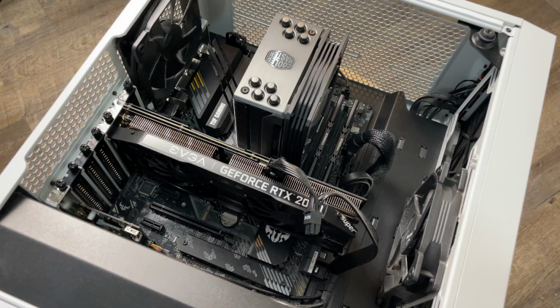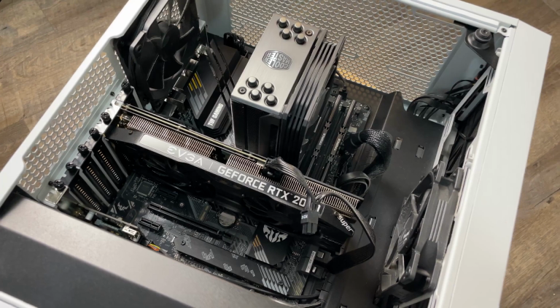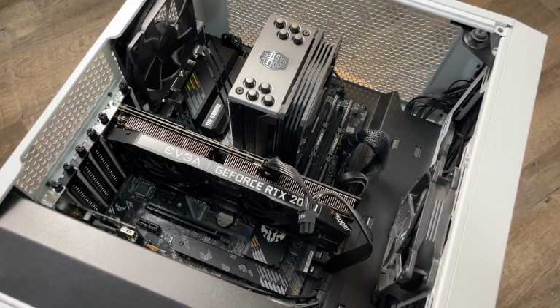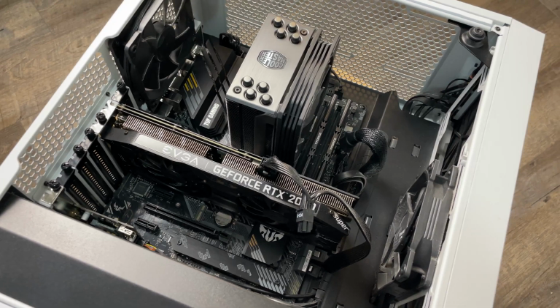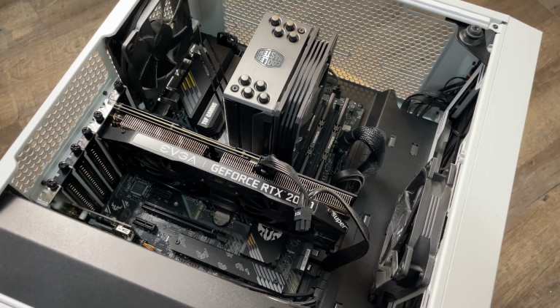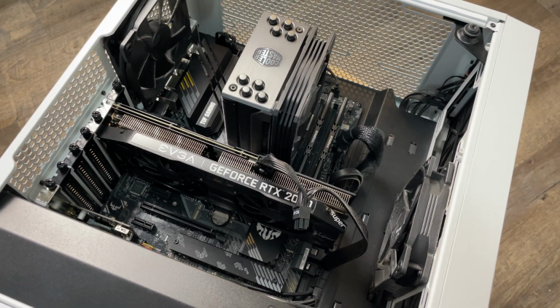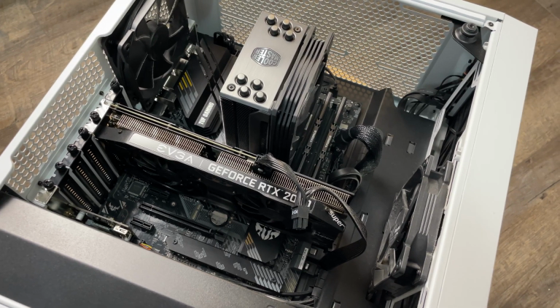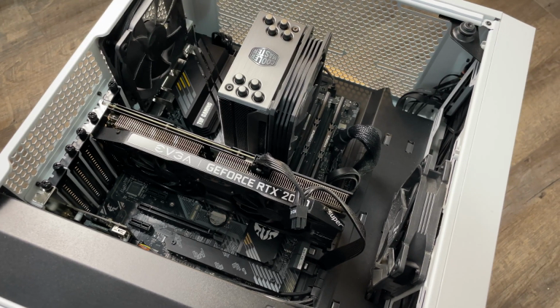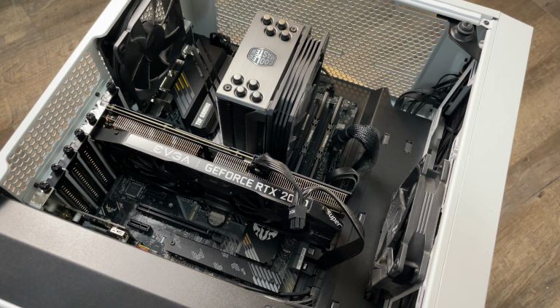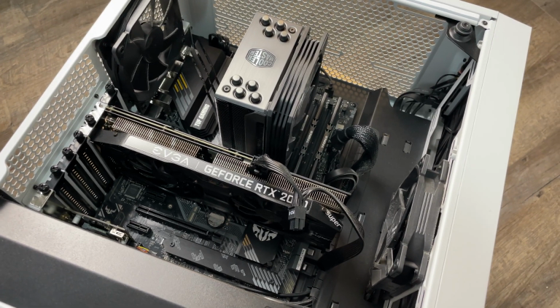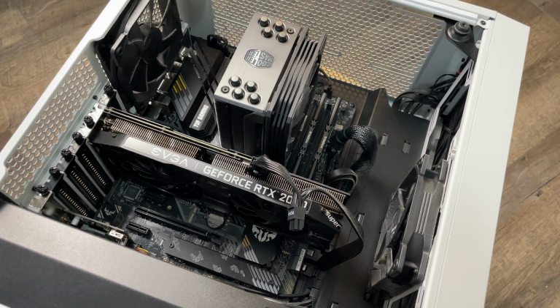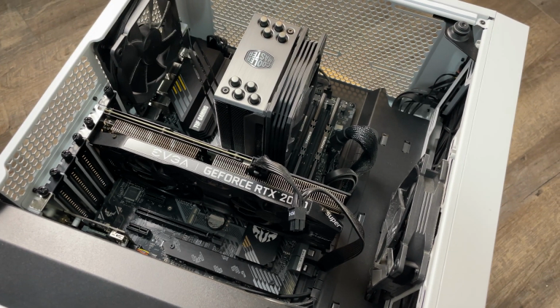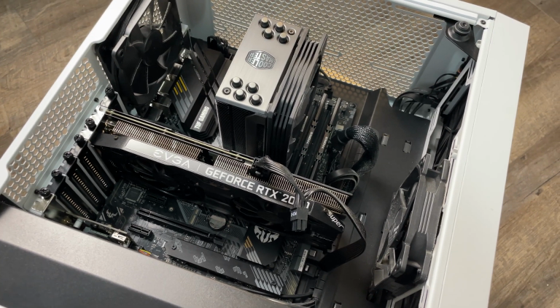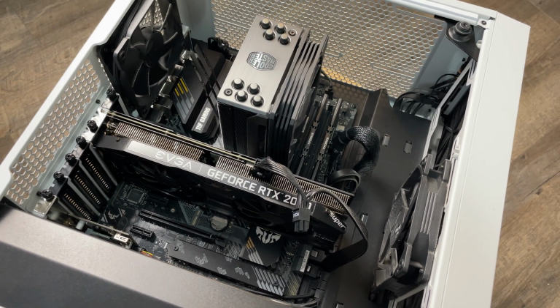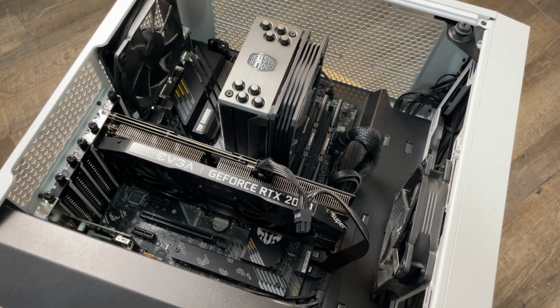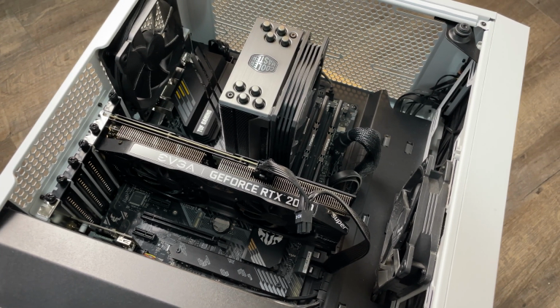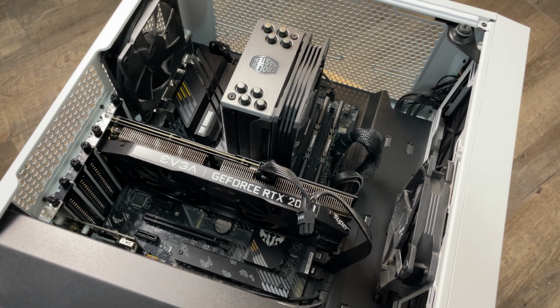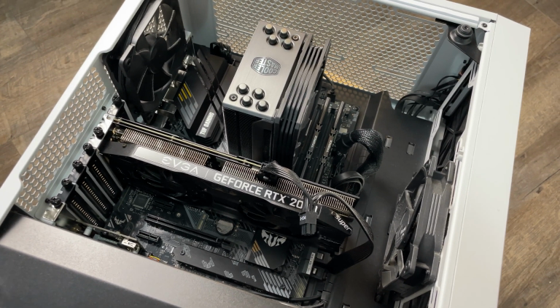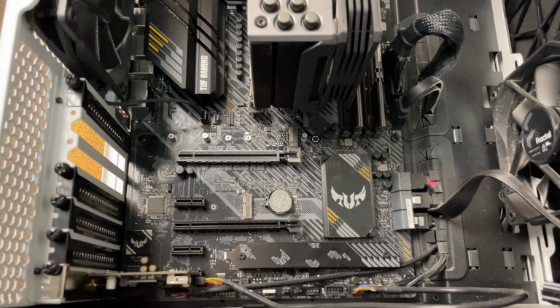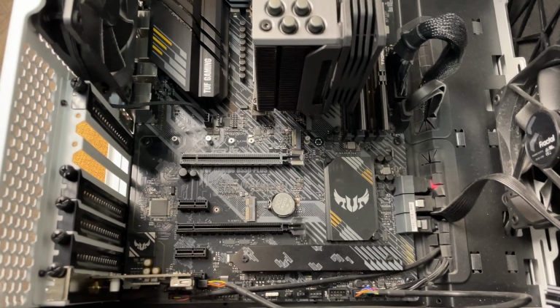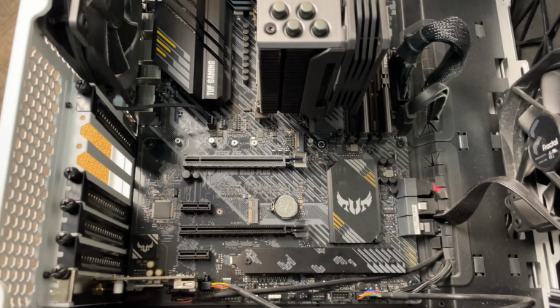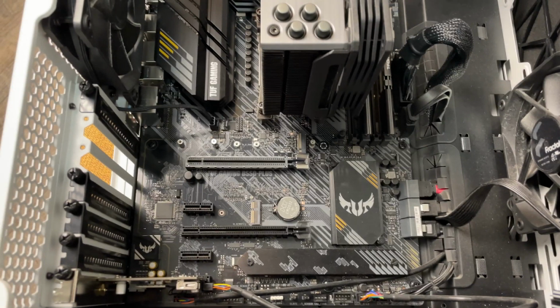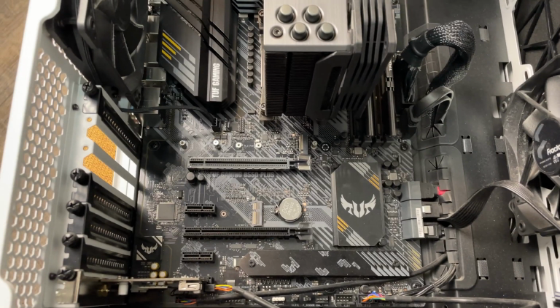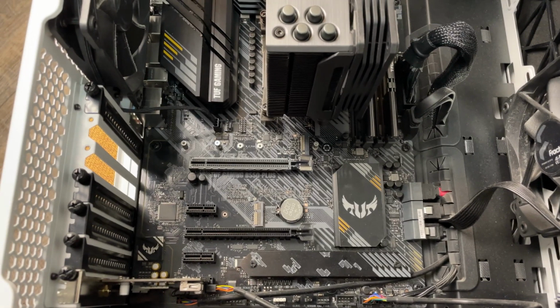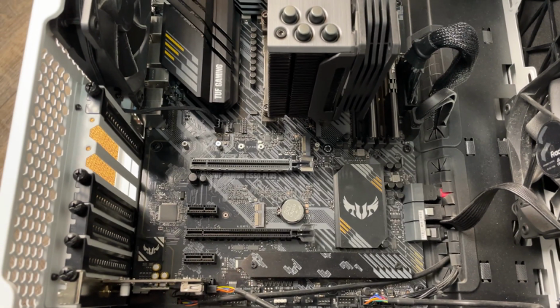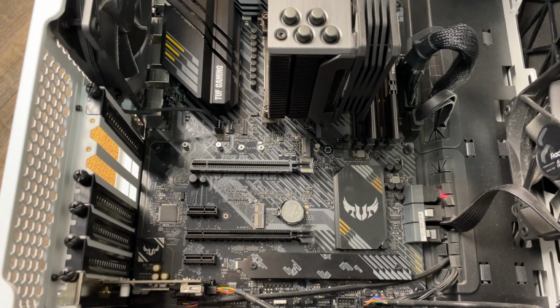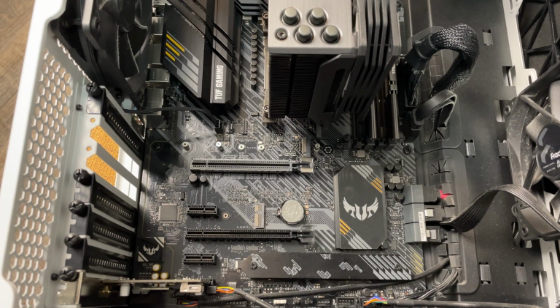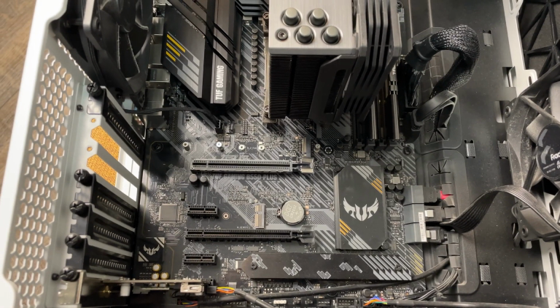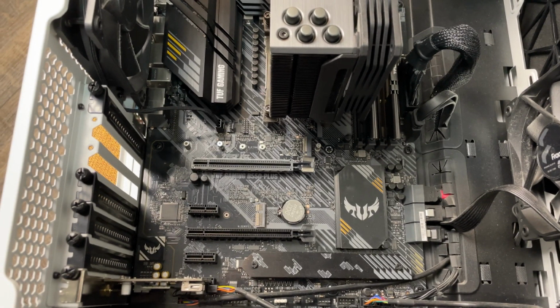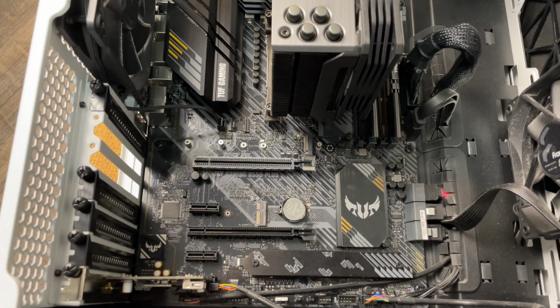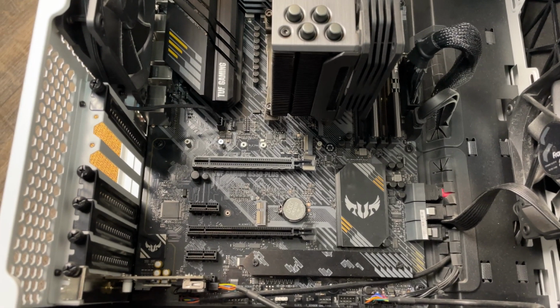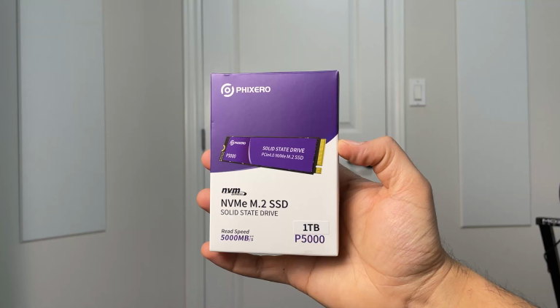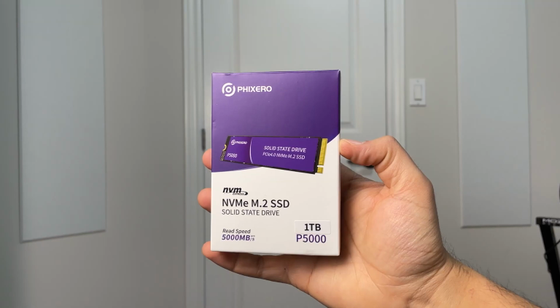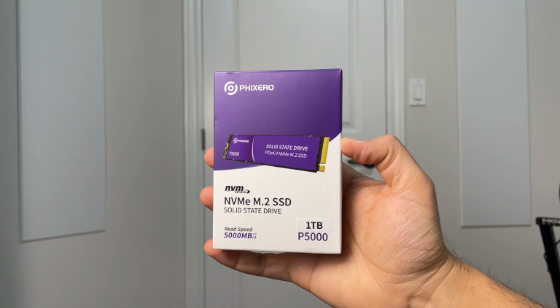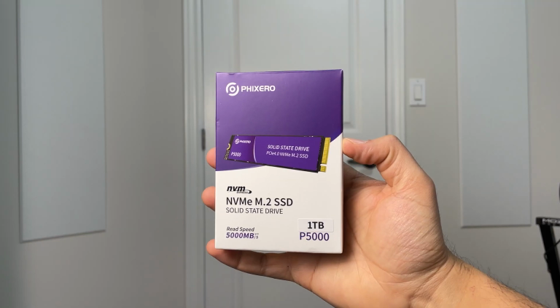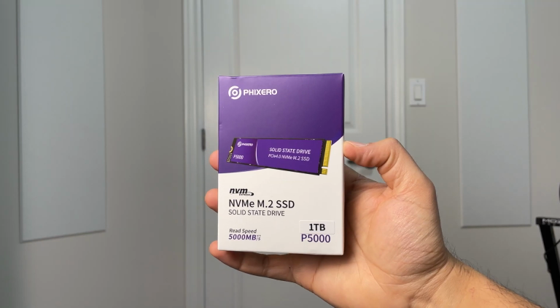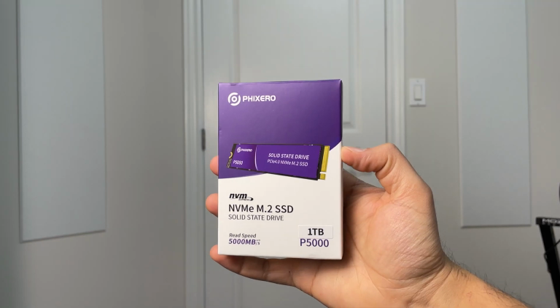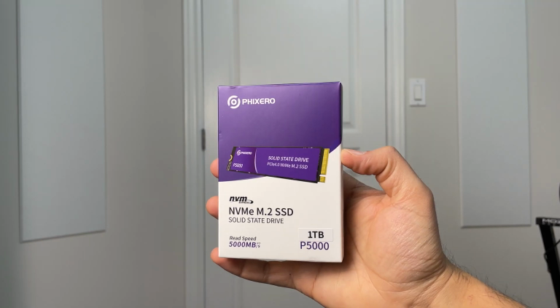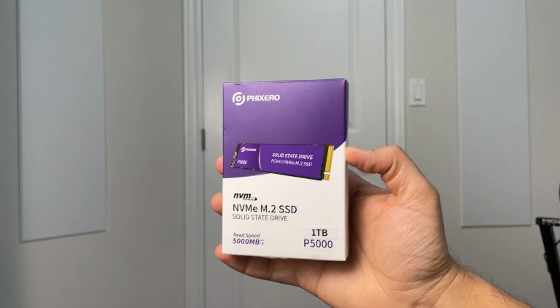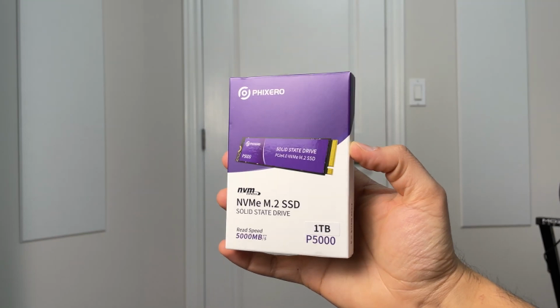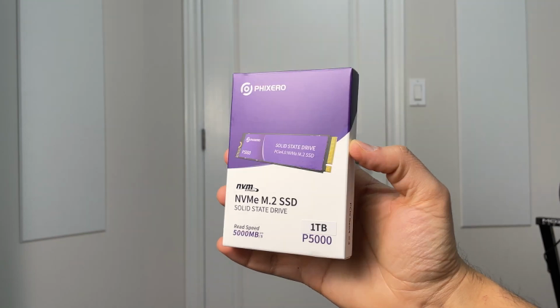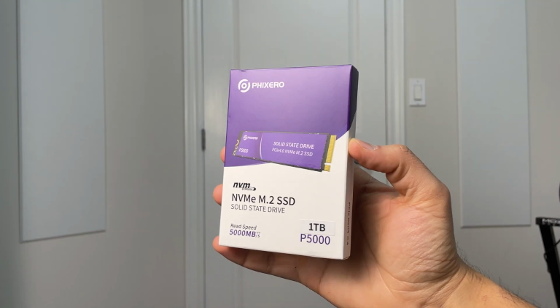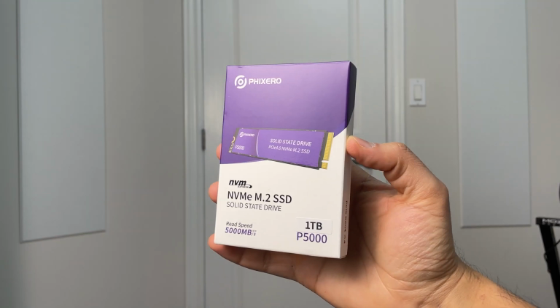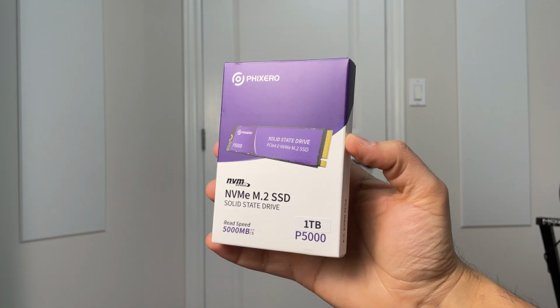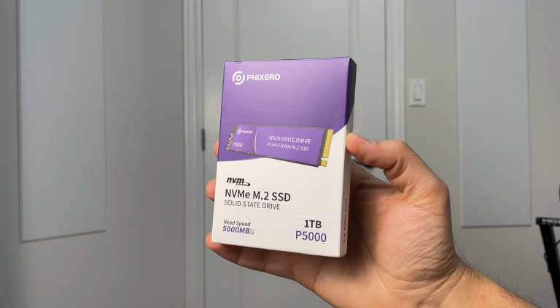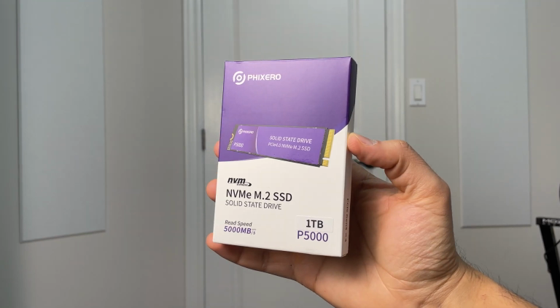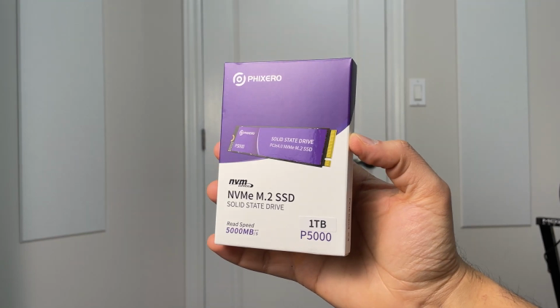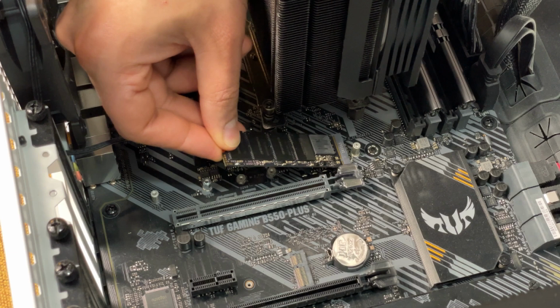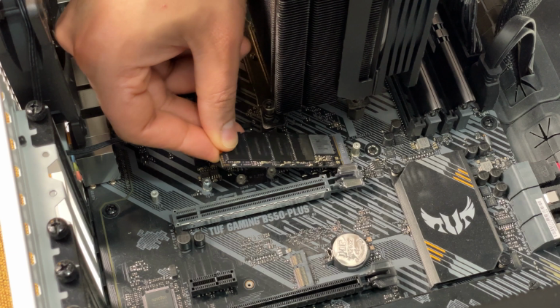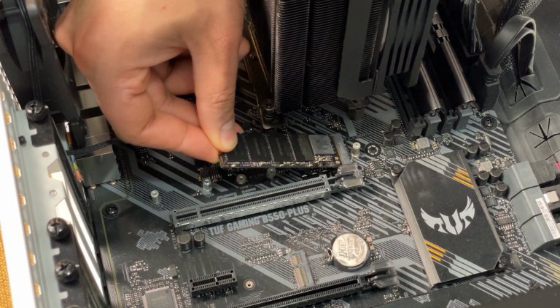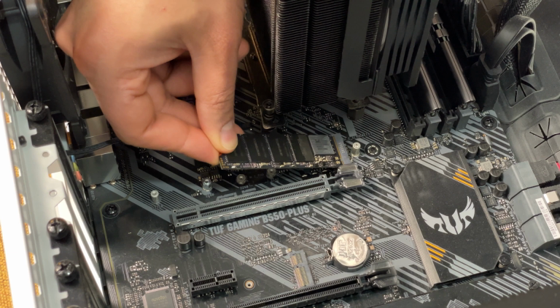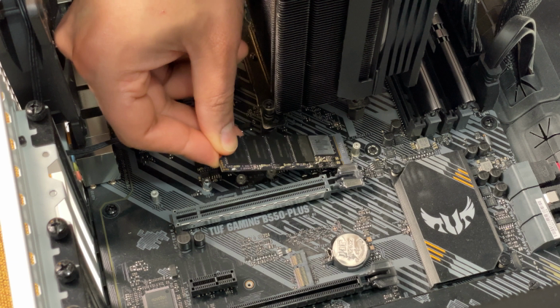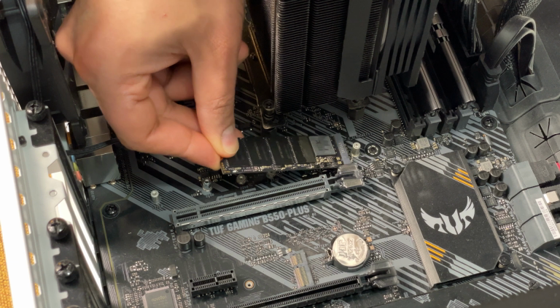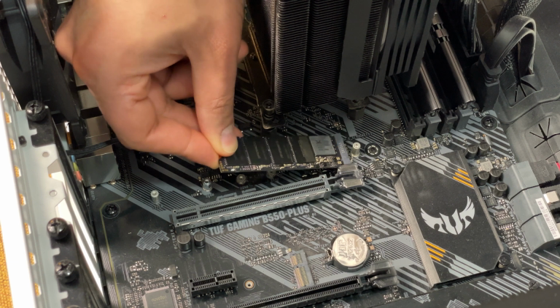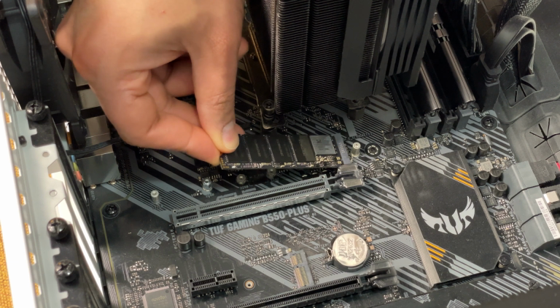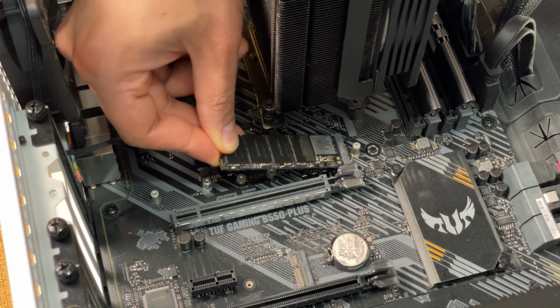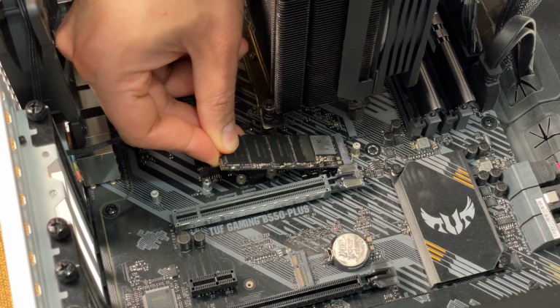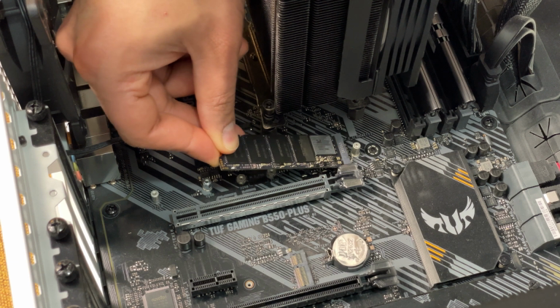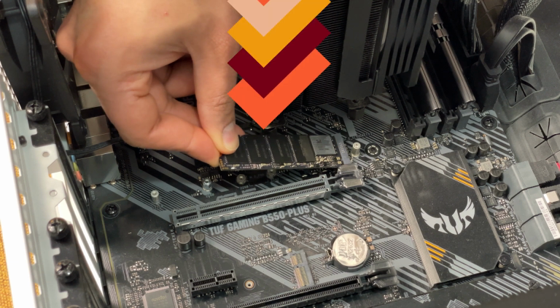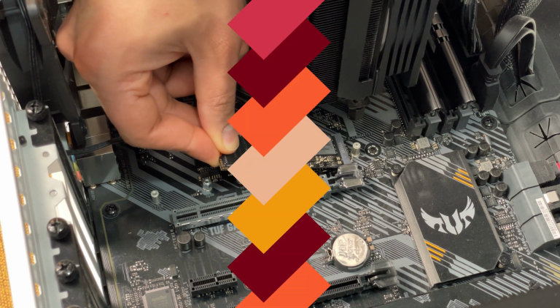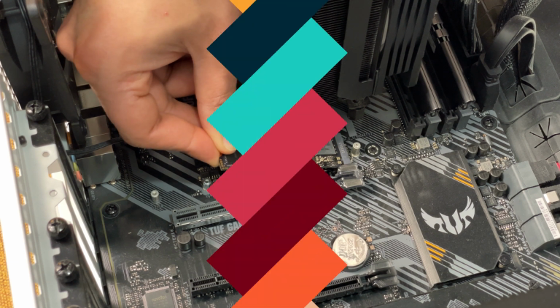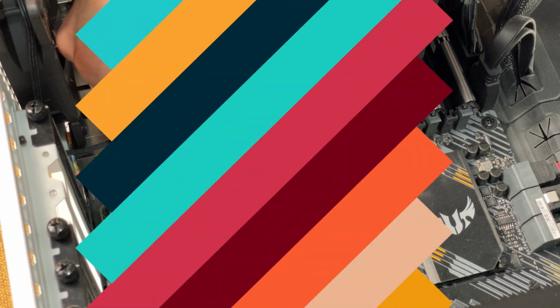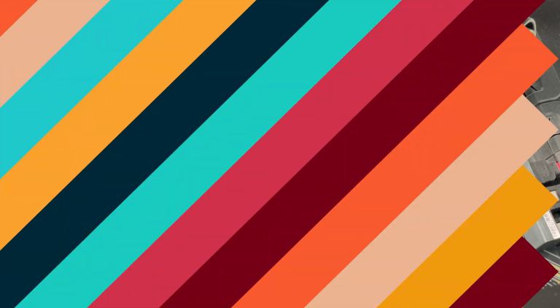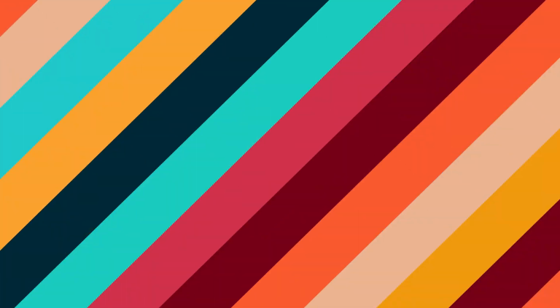Upgrading the storage in your PC is easier than ever. In today's video I'll show you how to install an M.2 SSD in under 10 minutes.